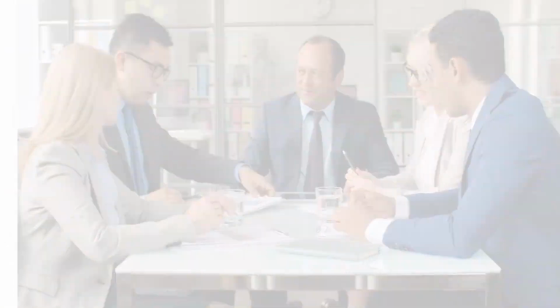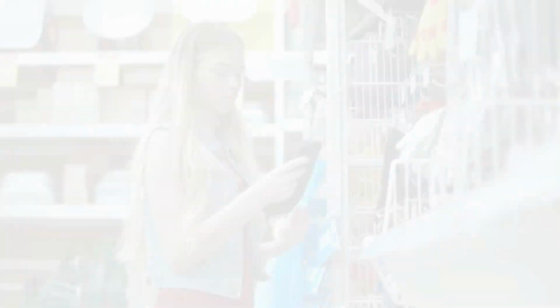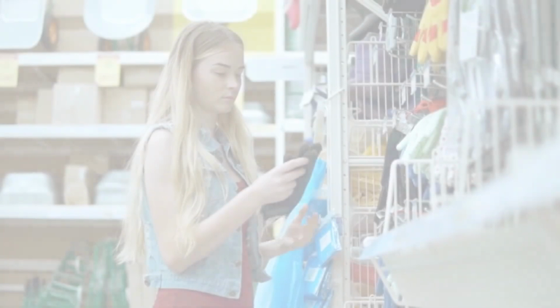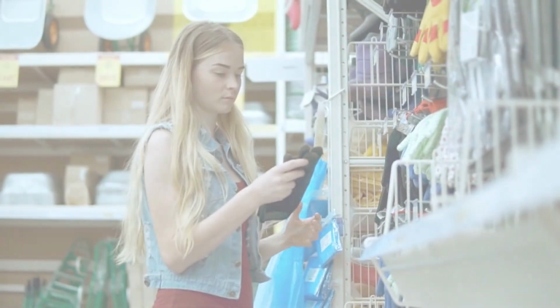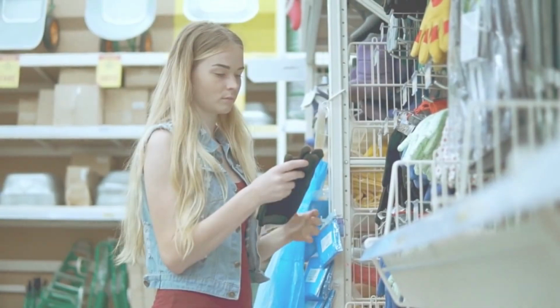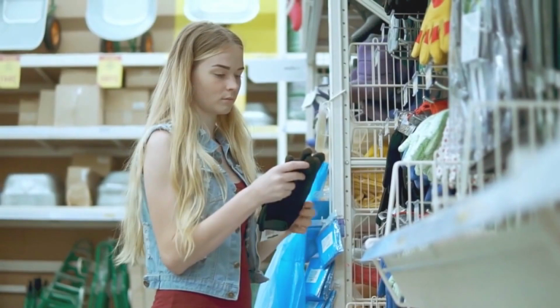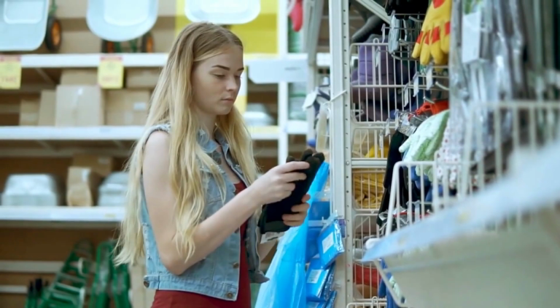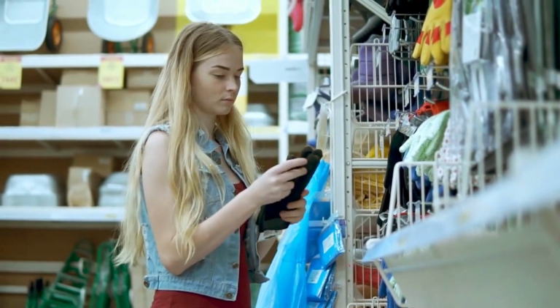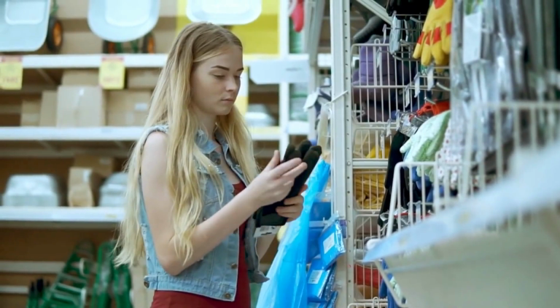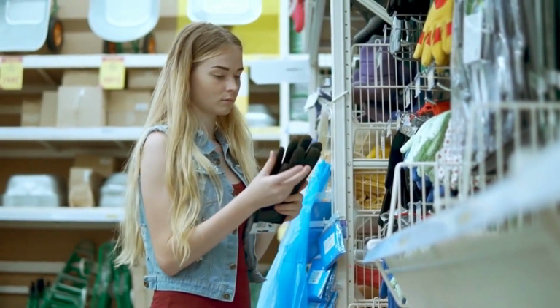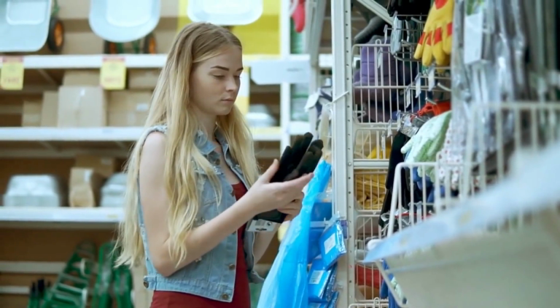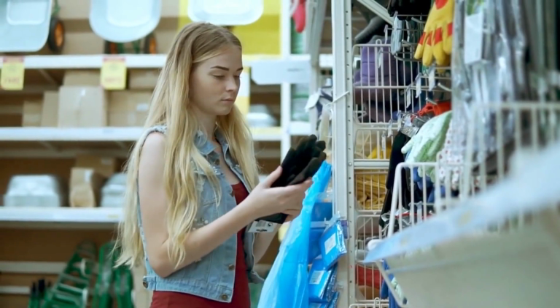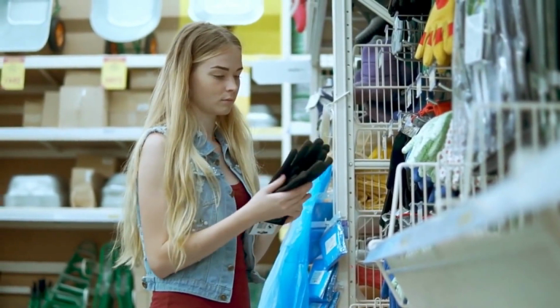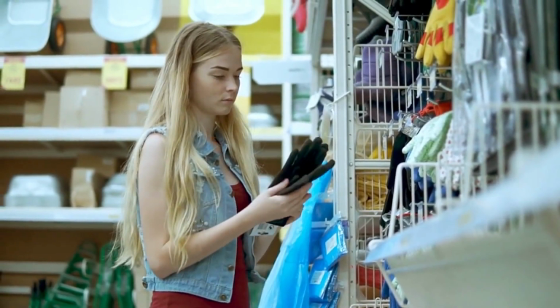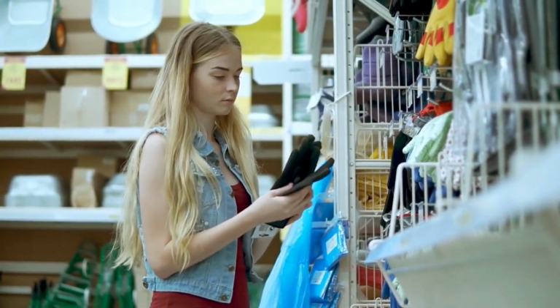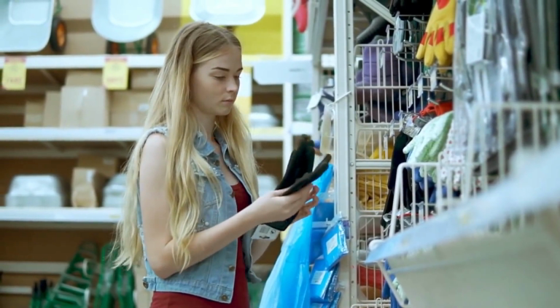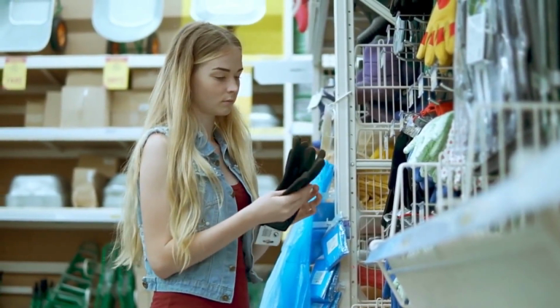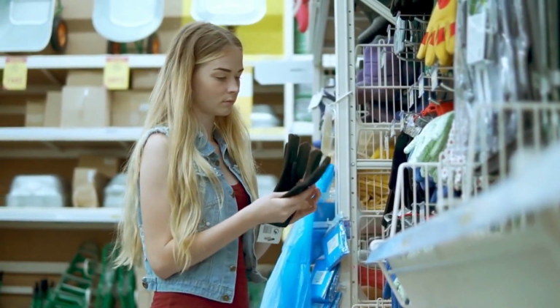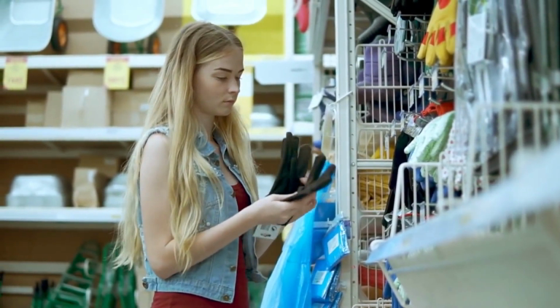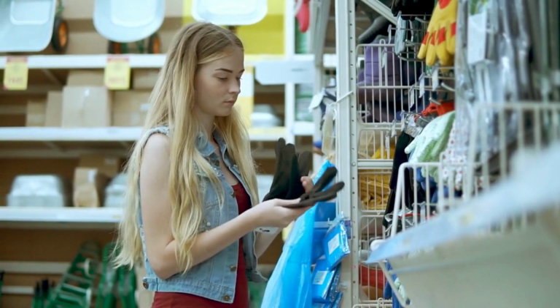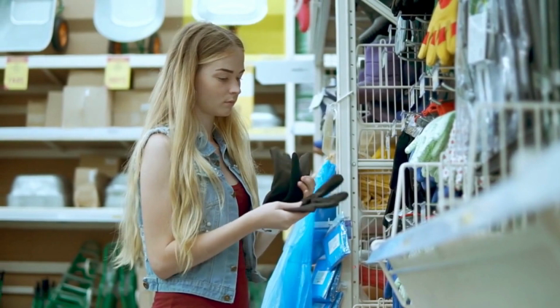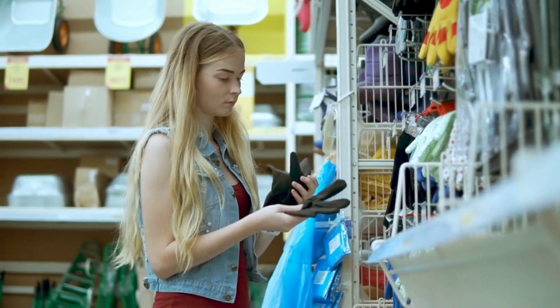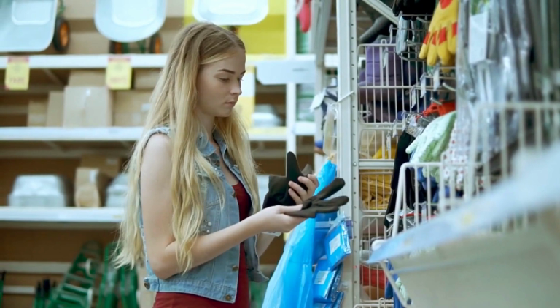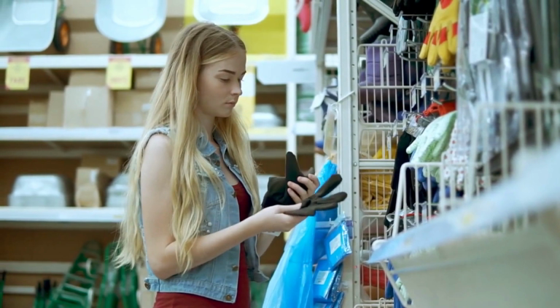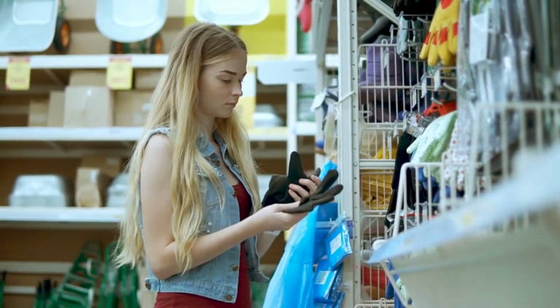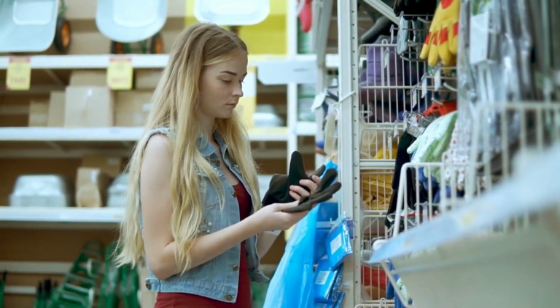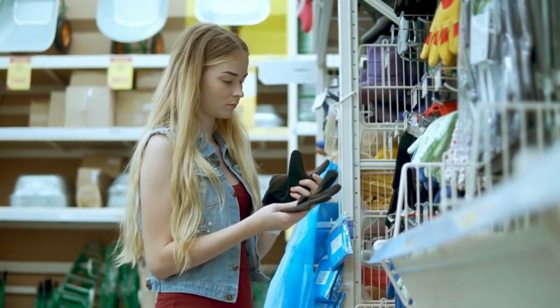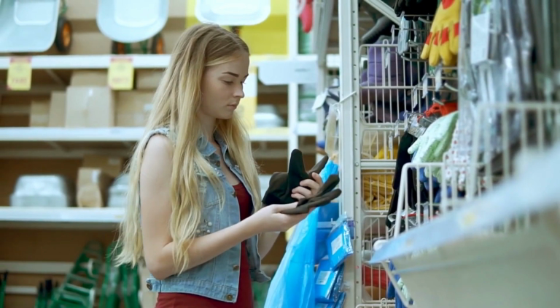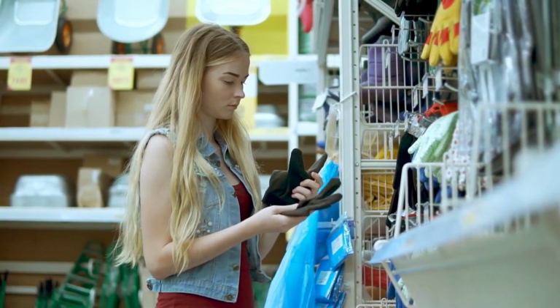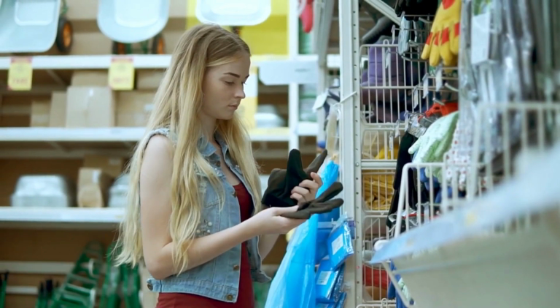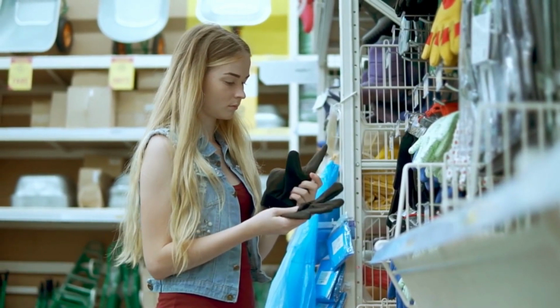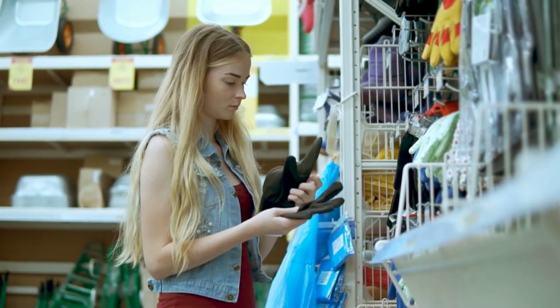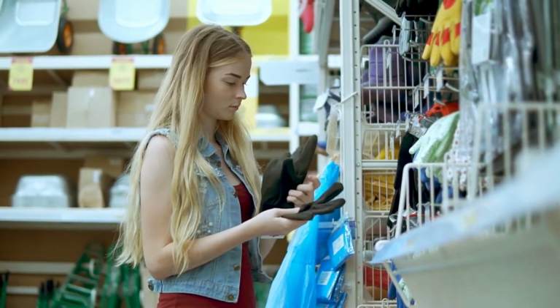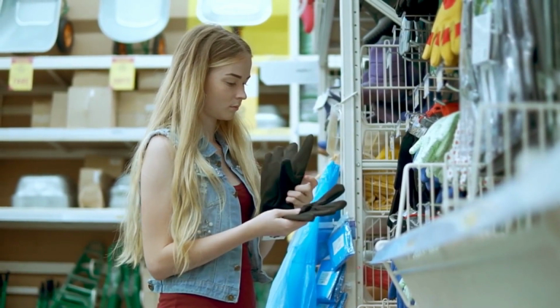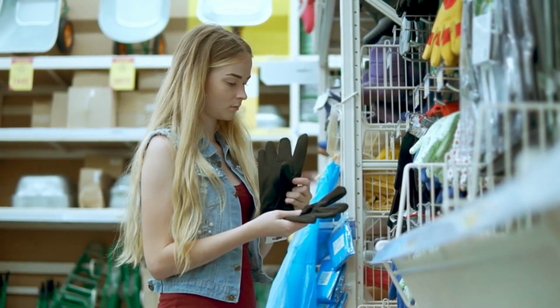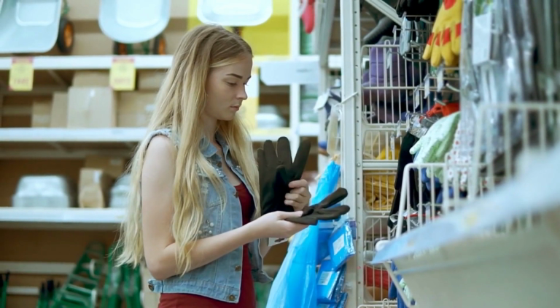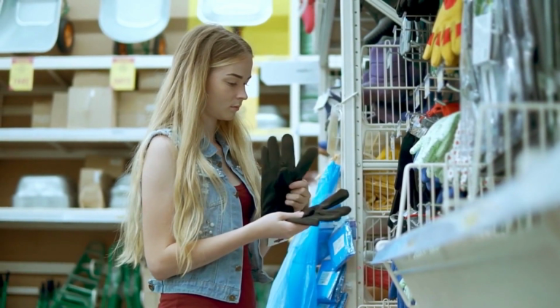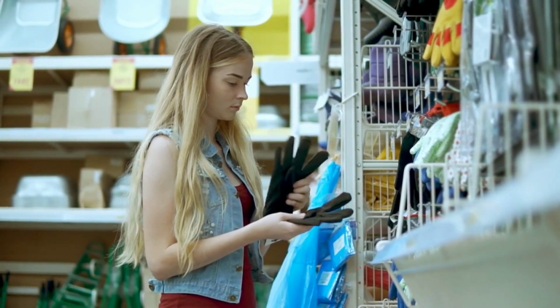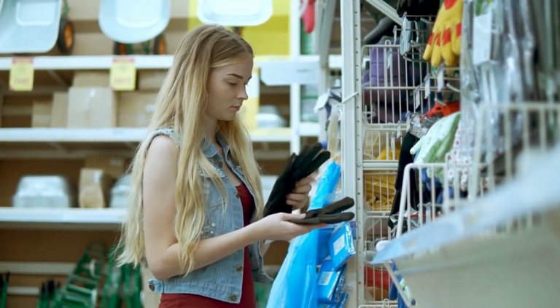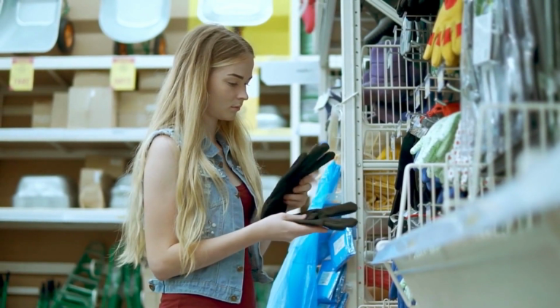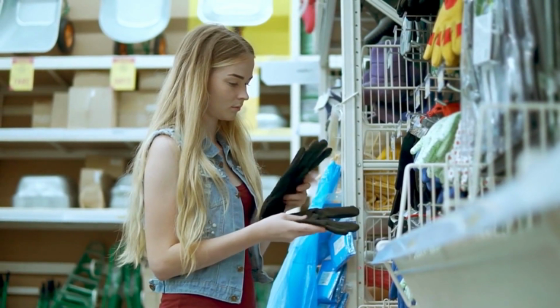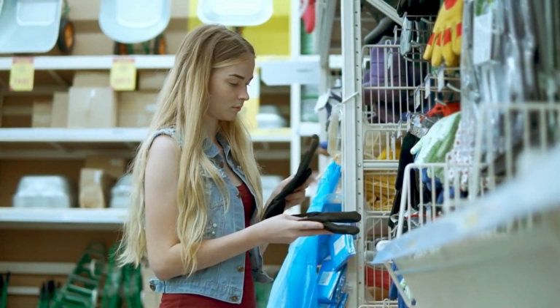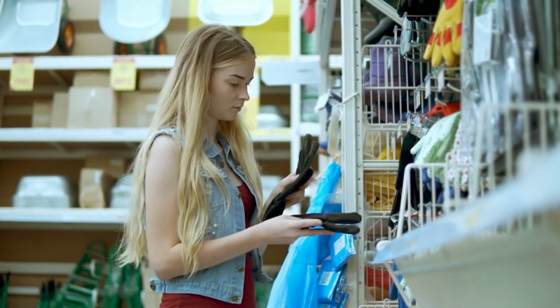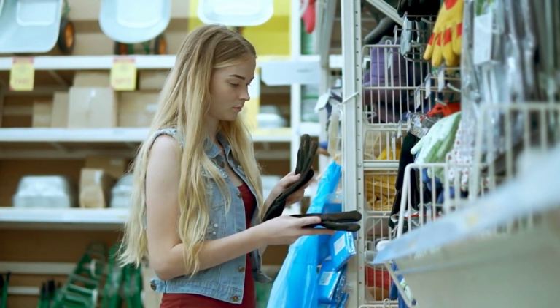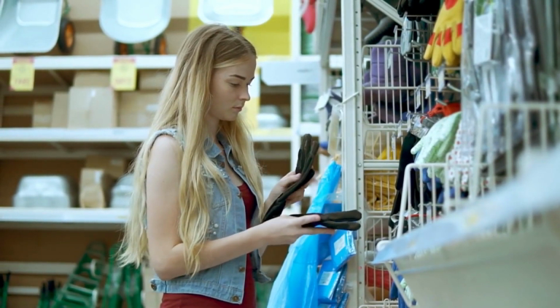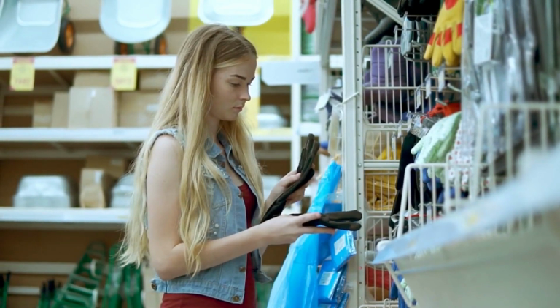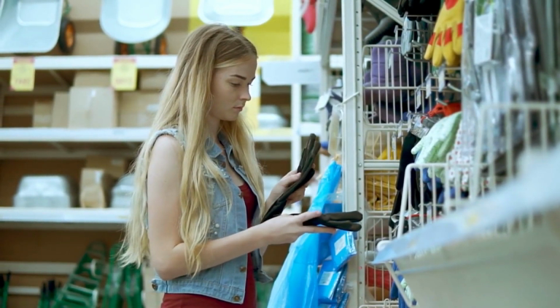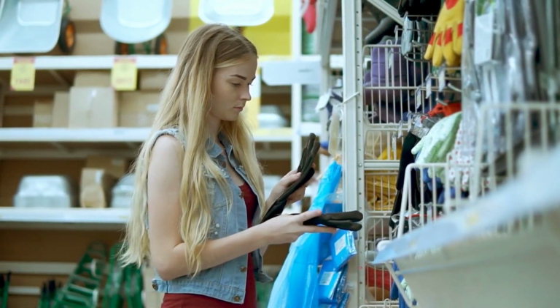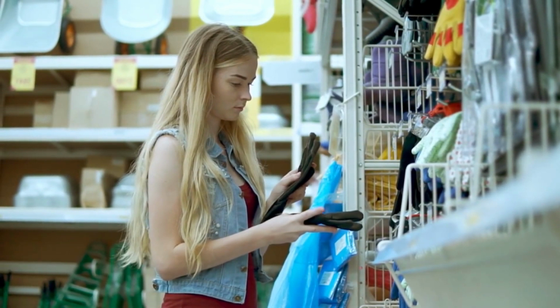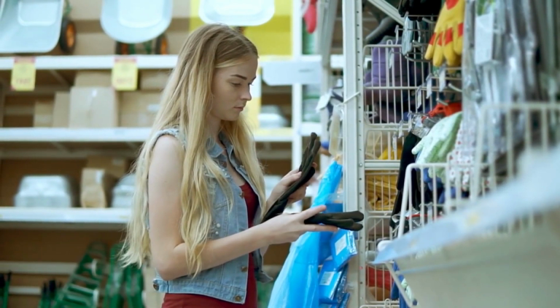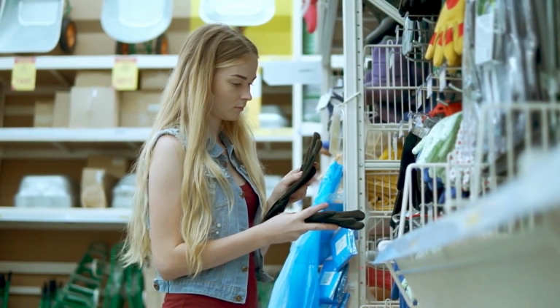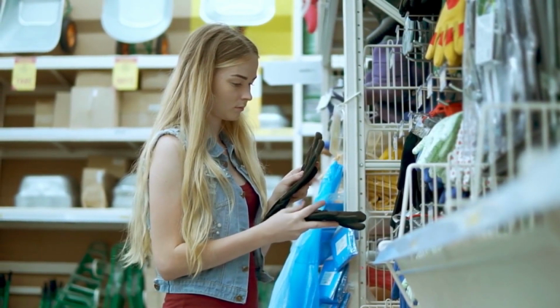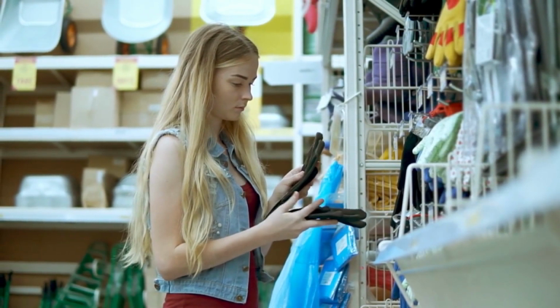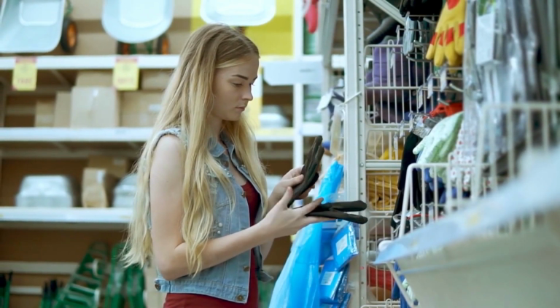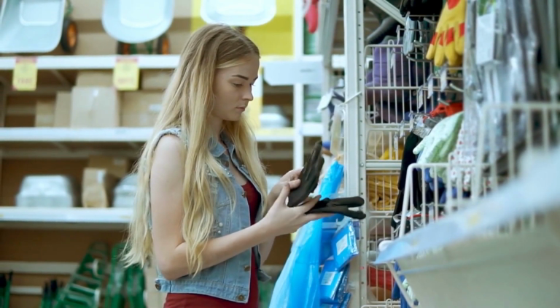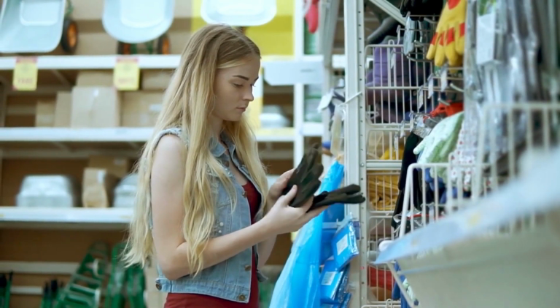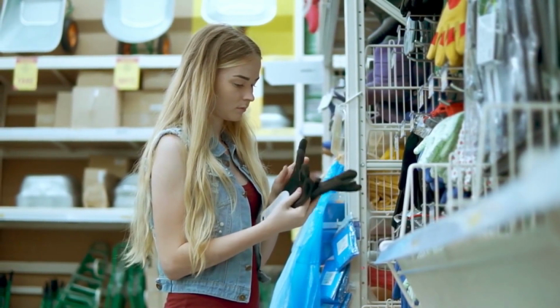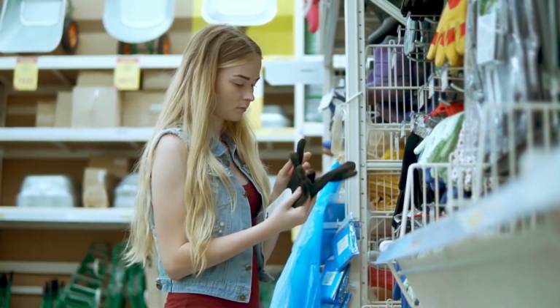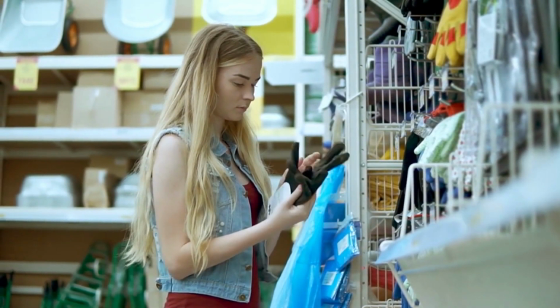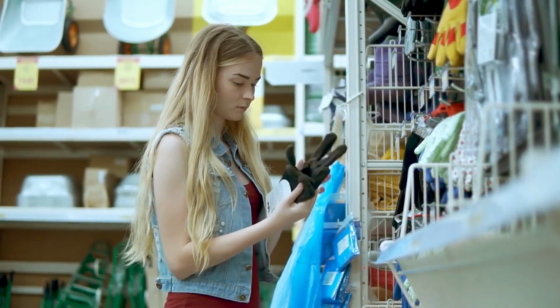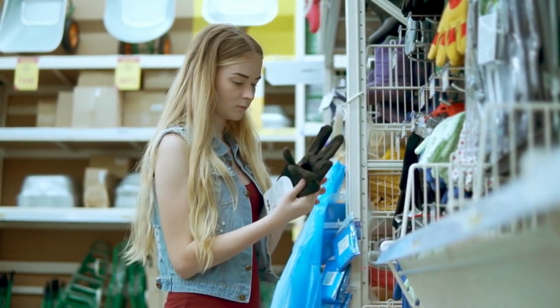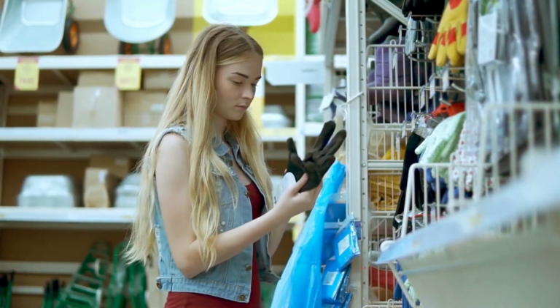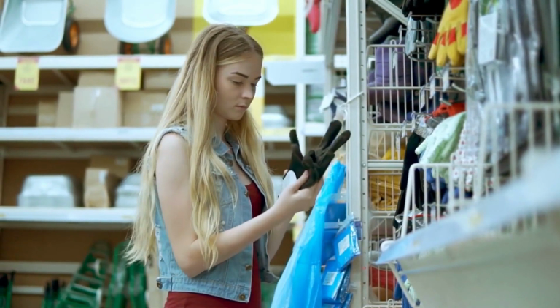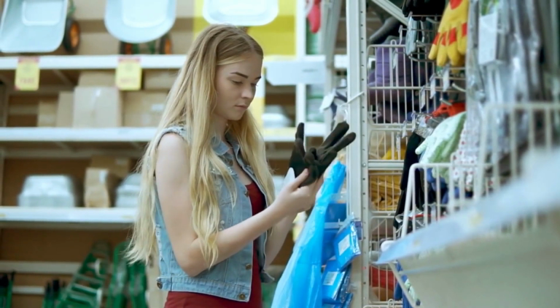Don't let your hardware store be left behind in the digital age. Get a professional website today and start growing your business.